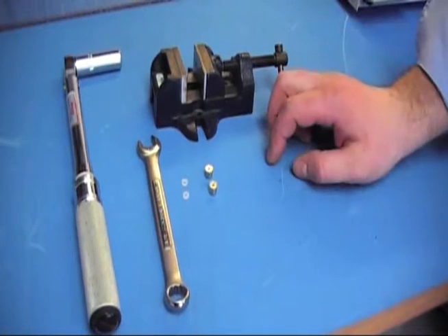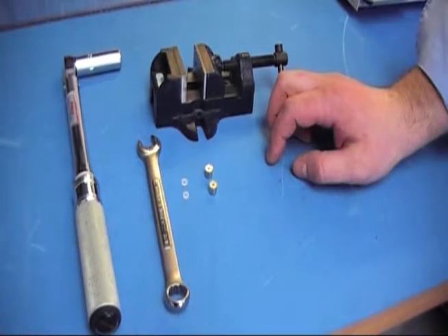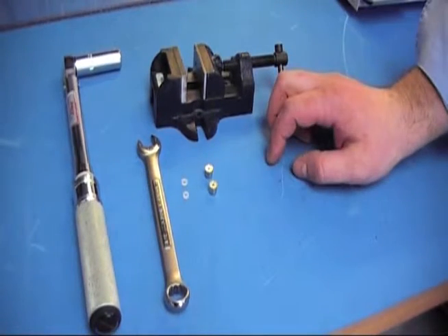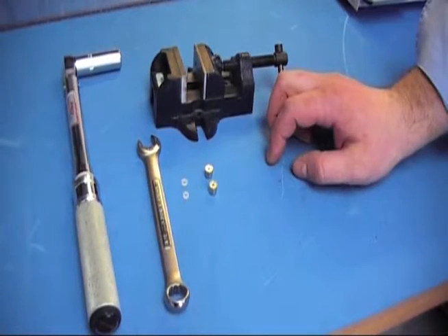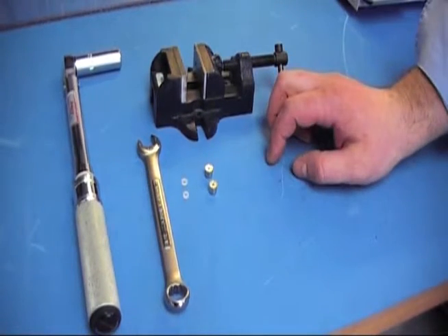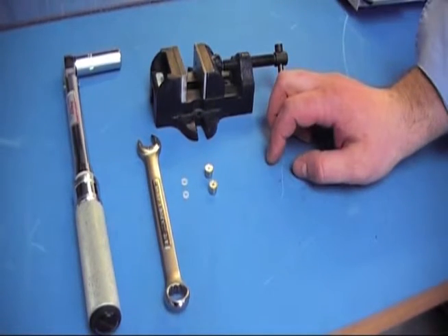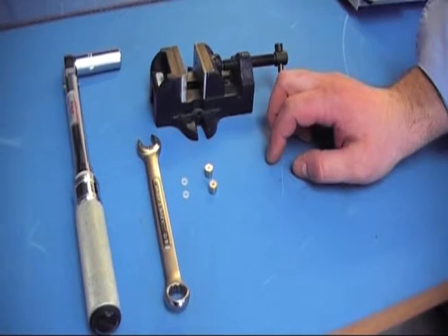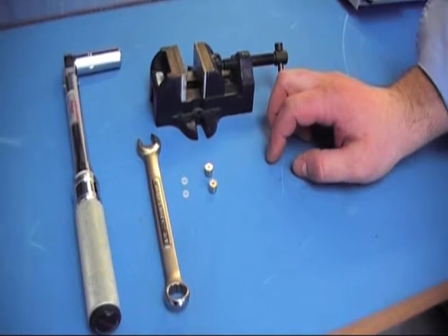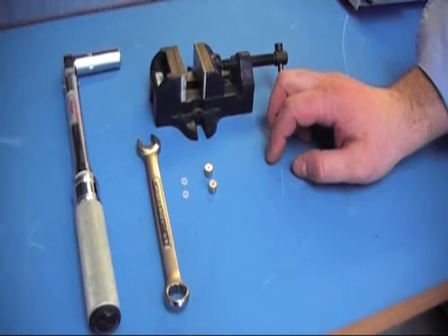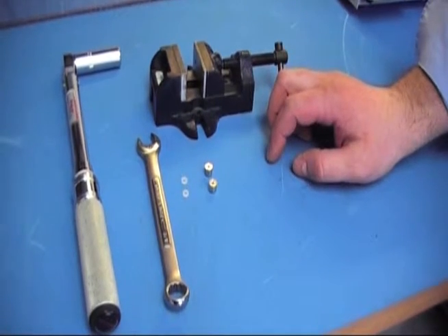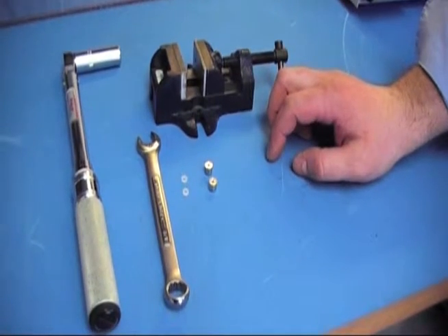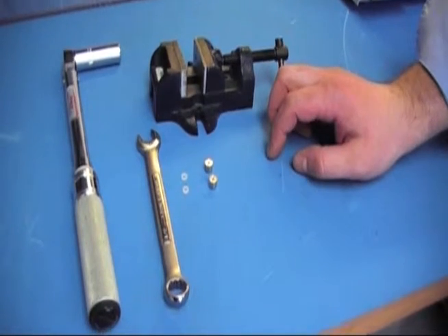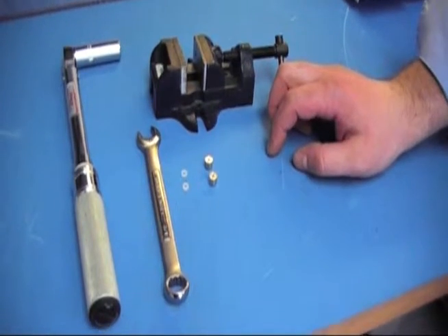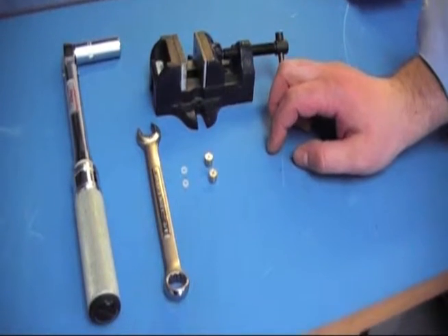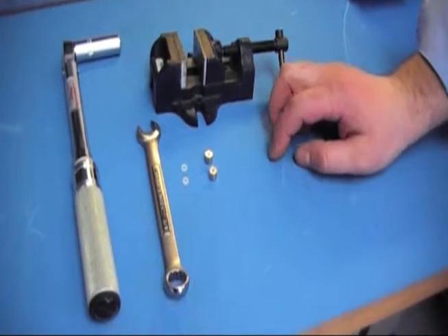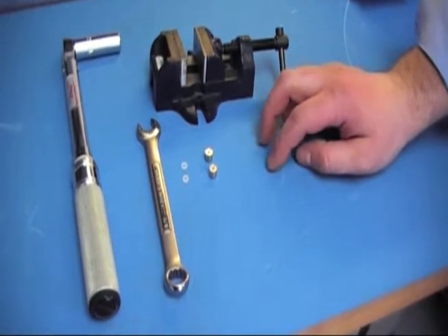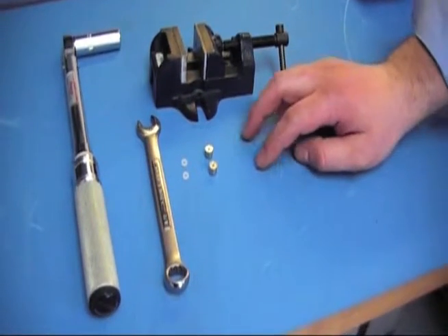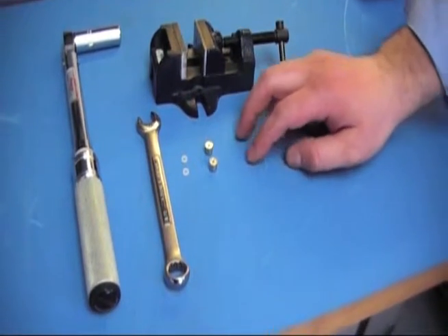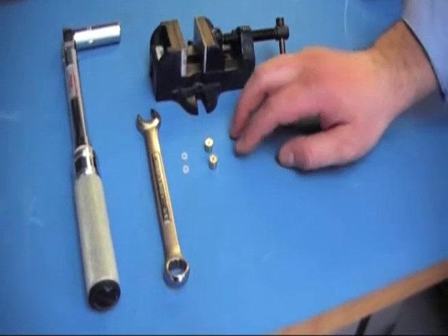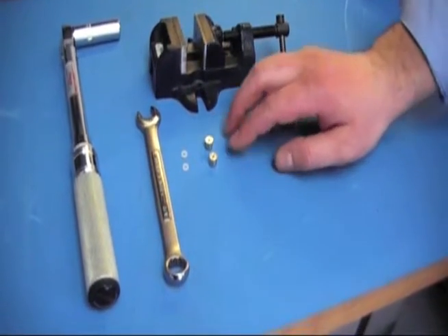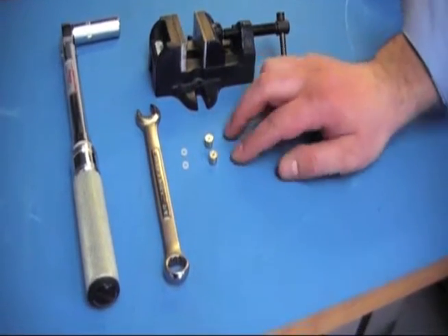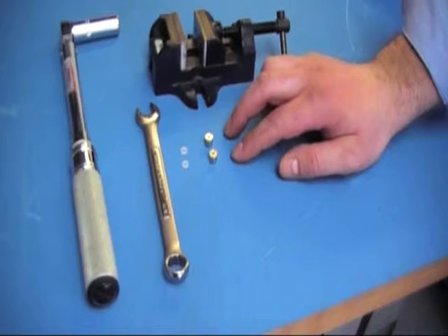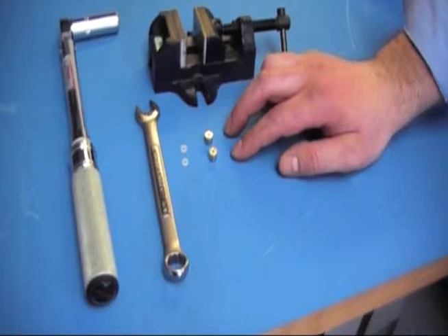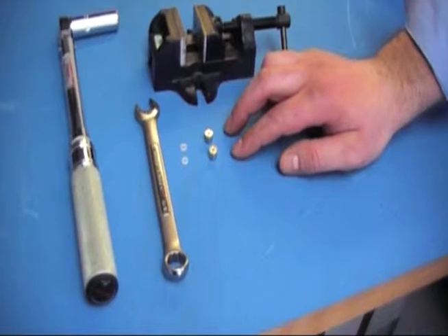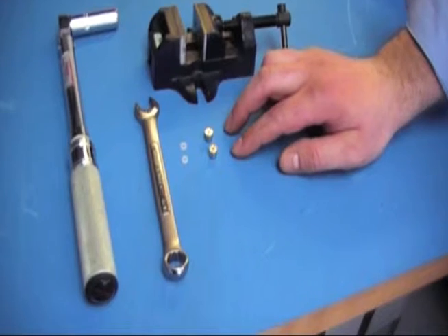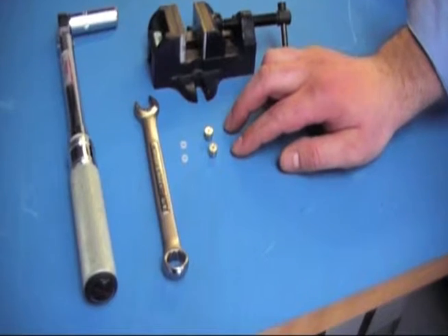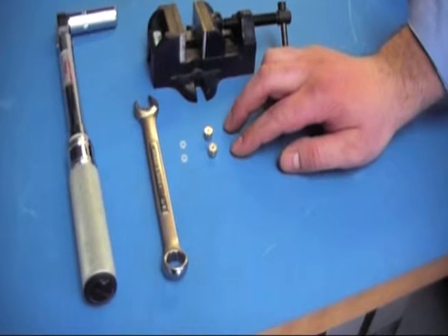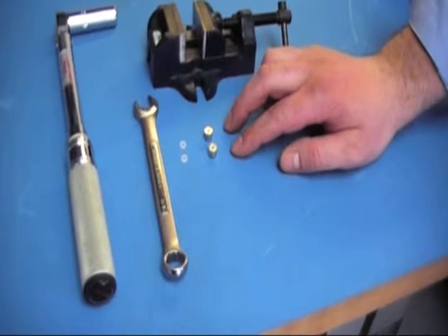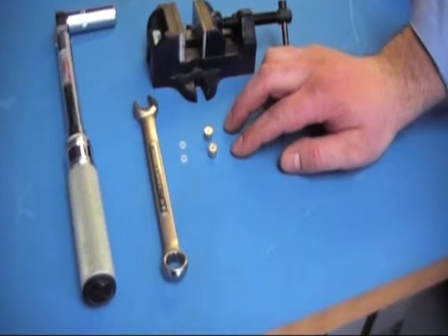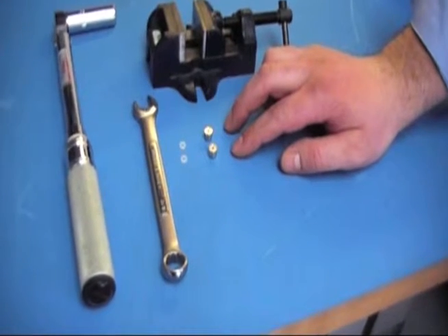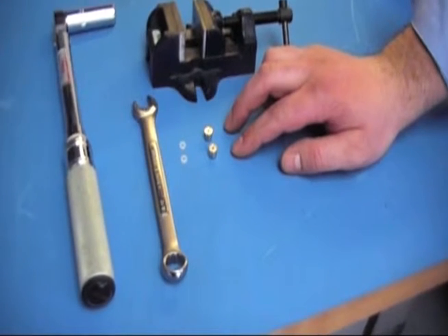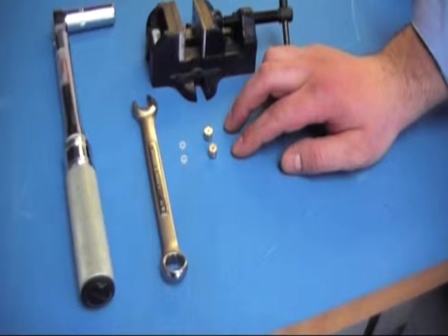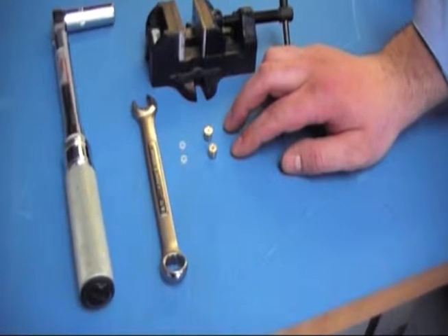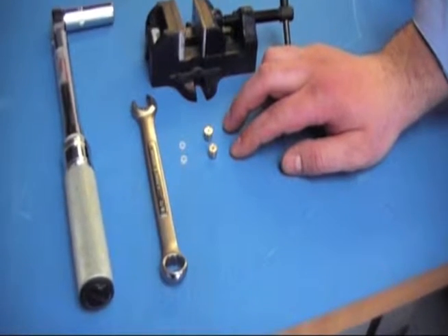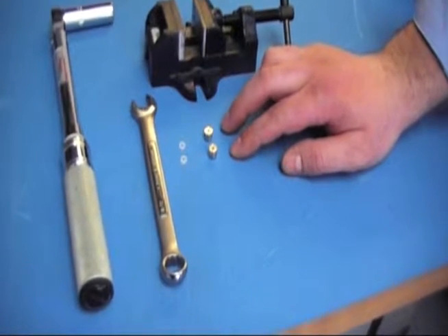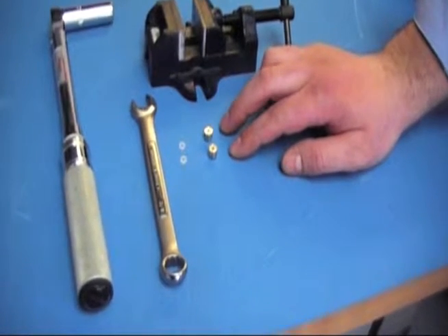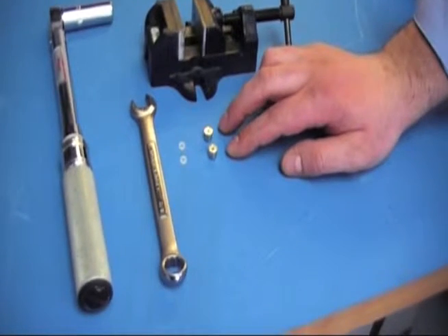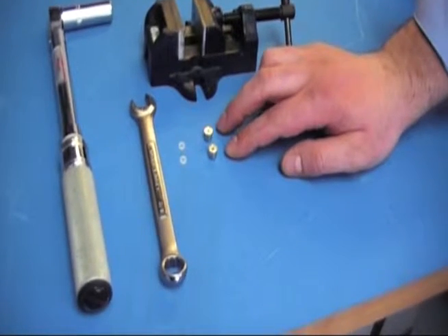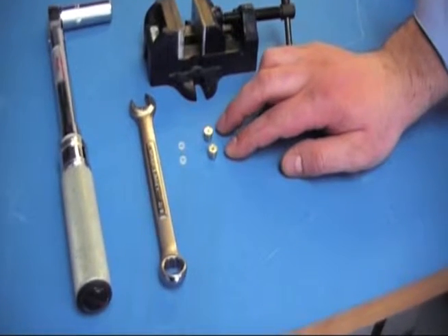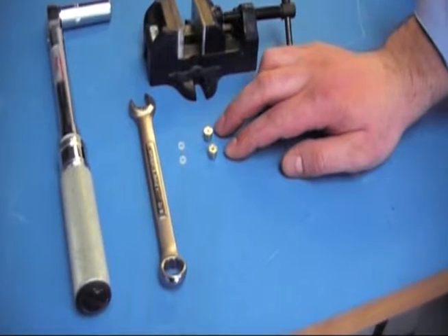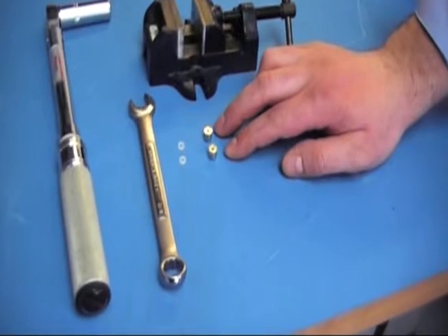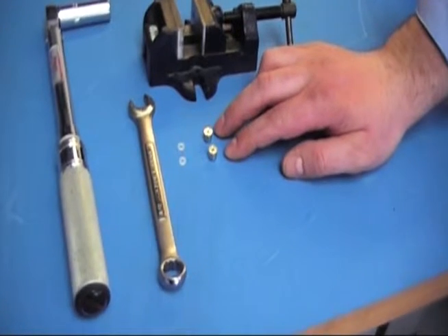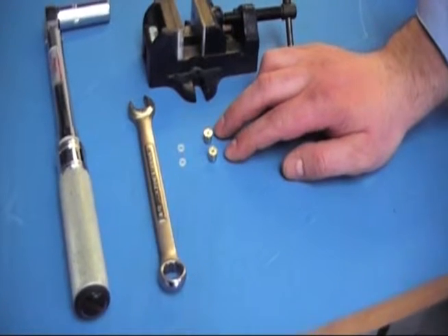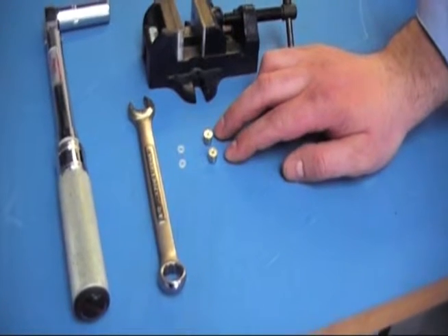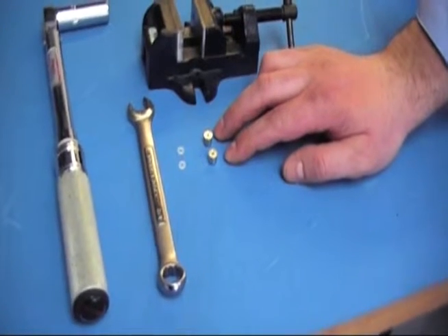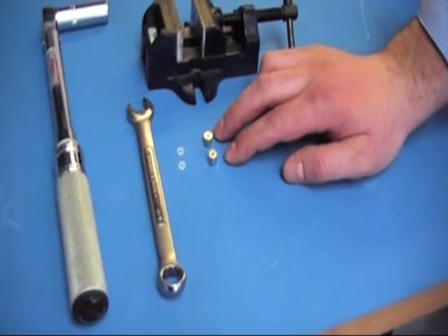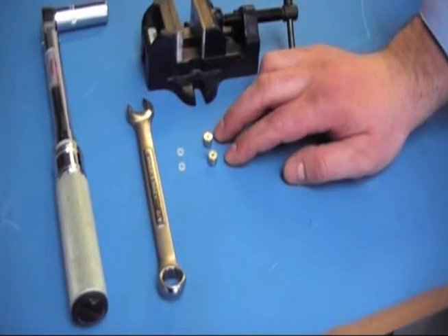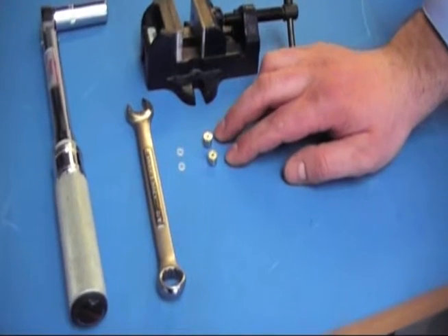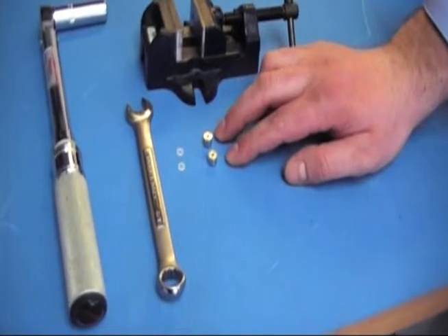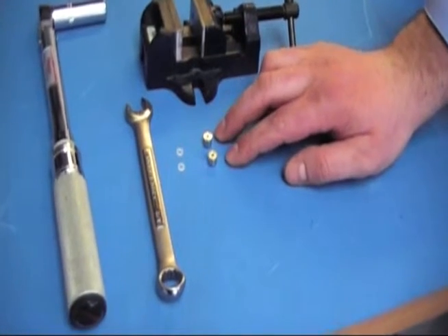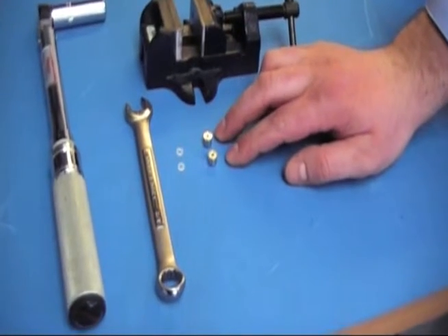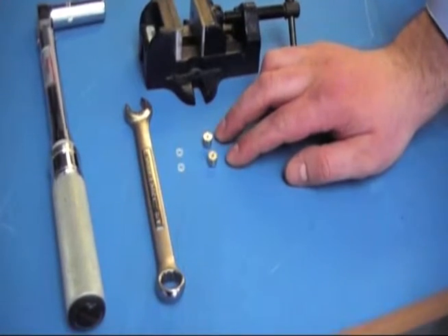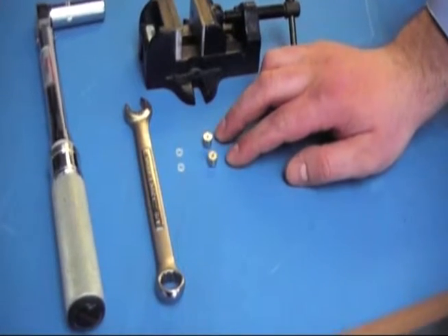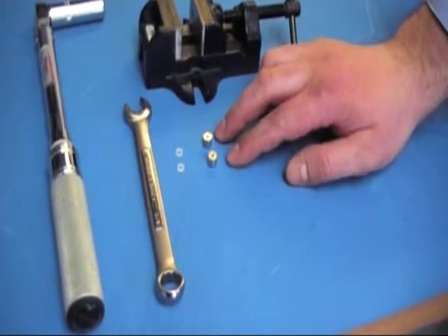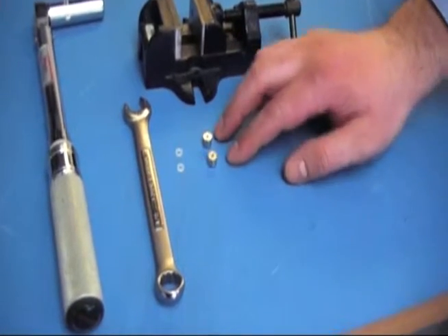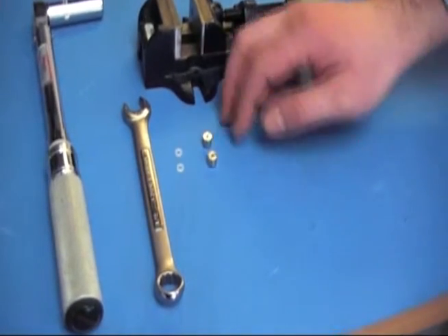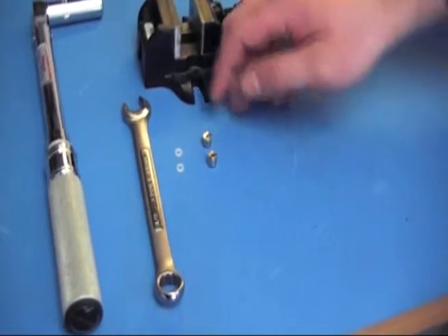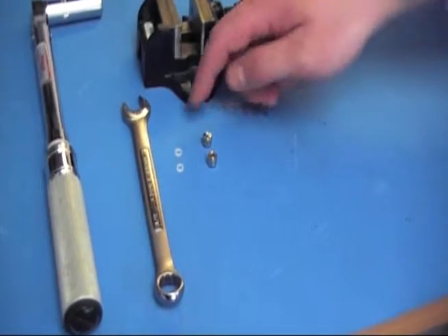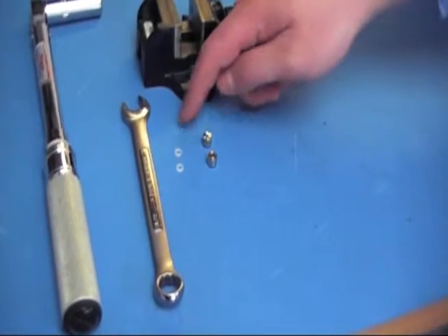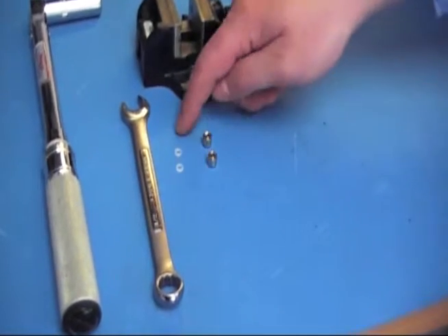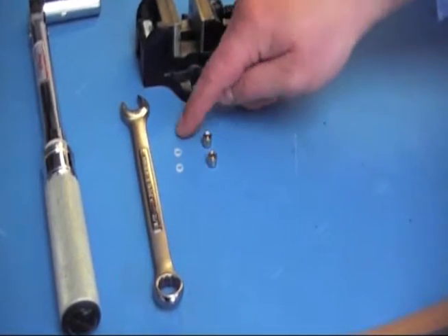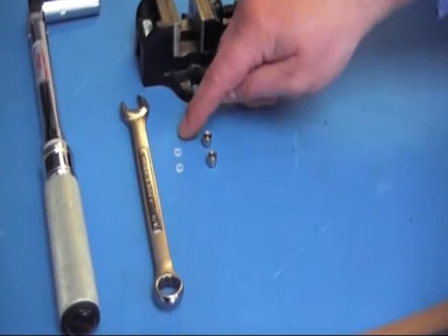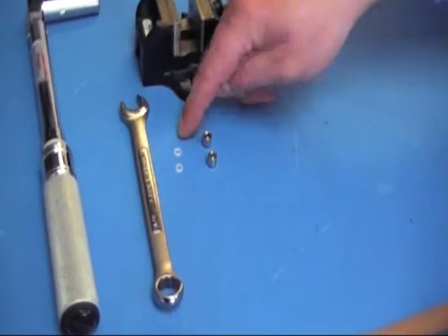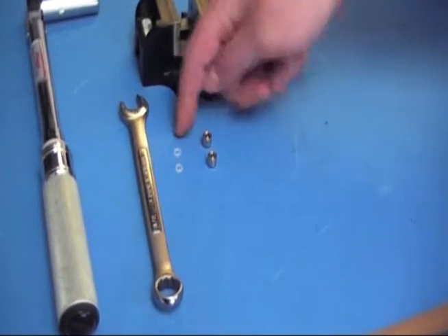The materials you need are just the check valves and the check valve seals.